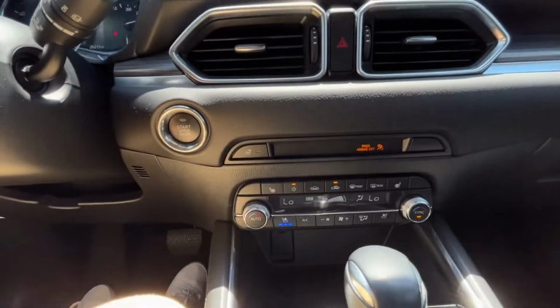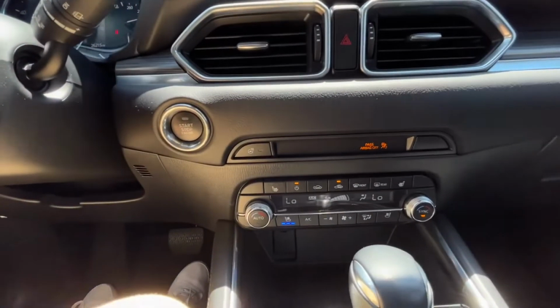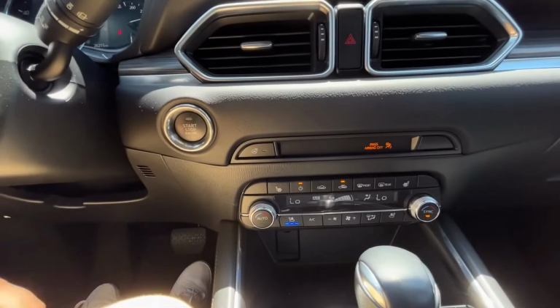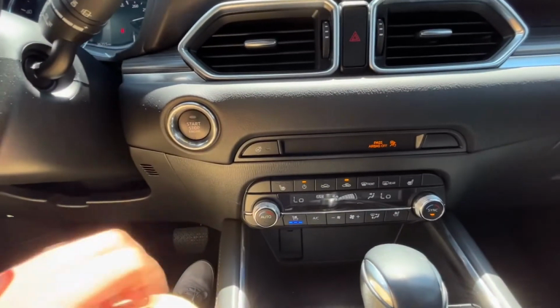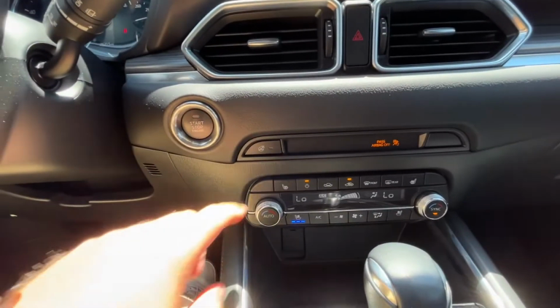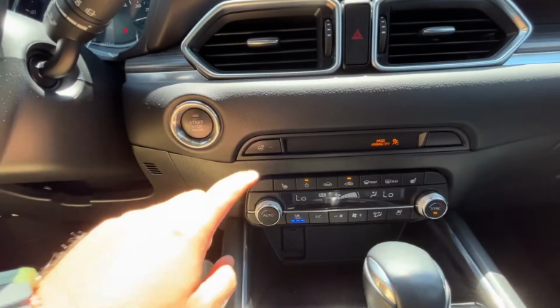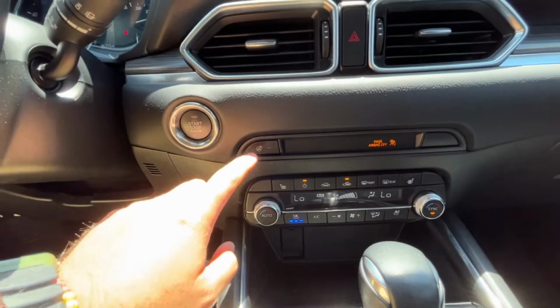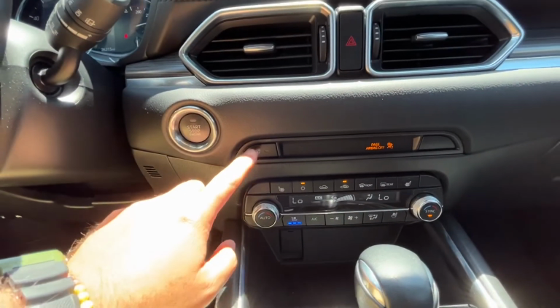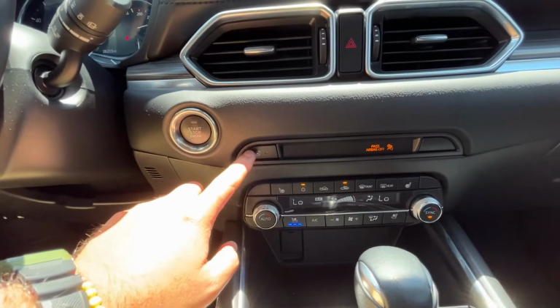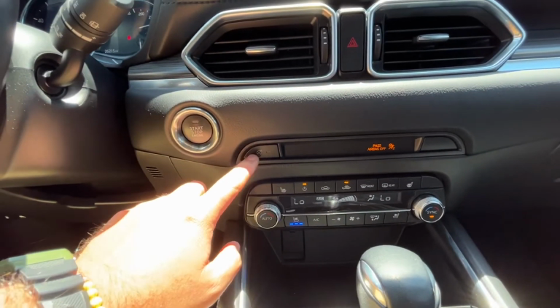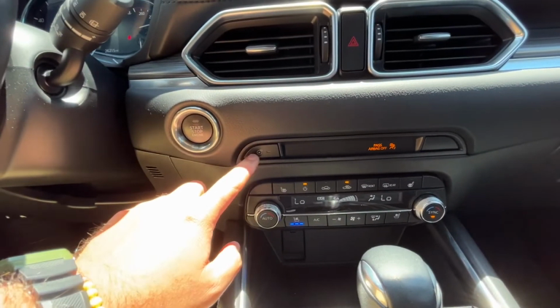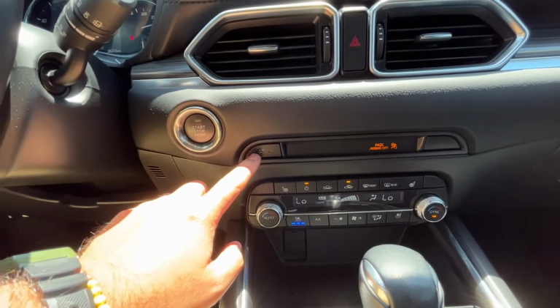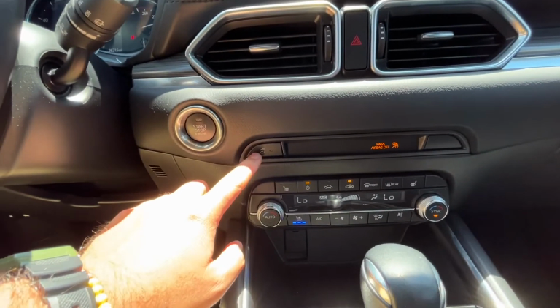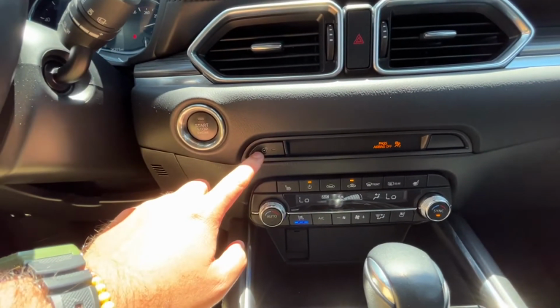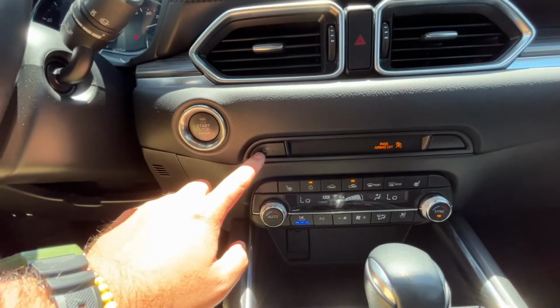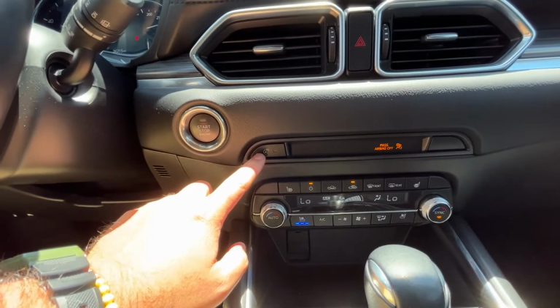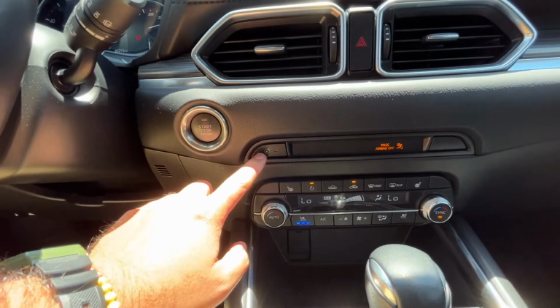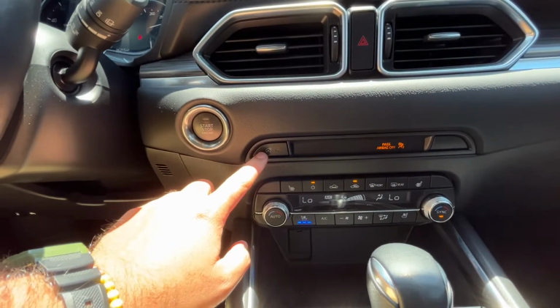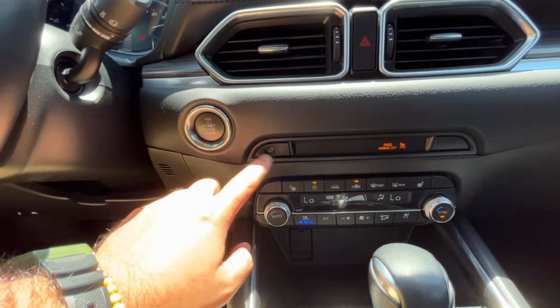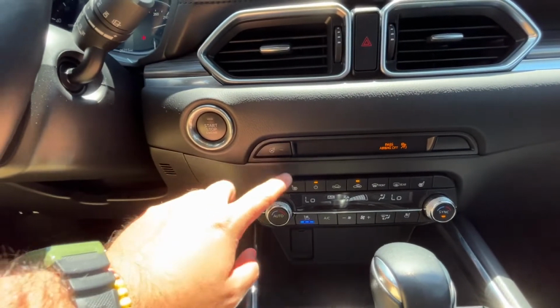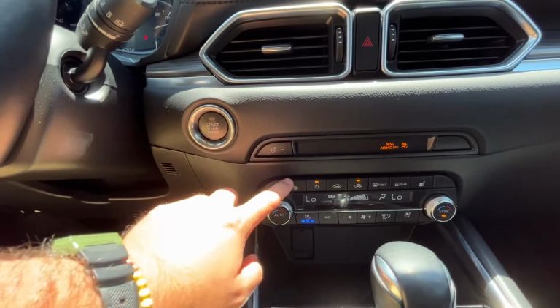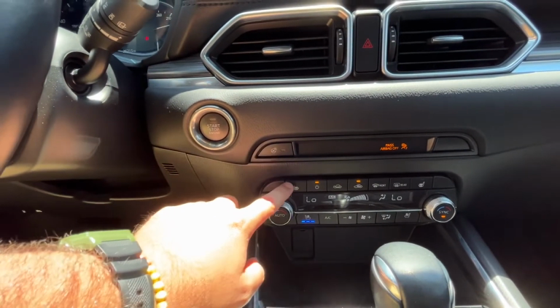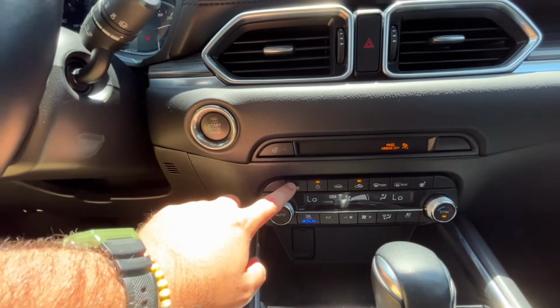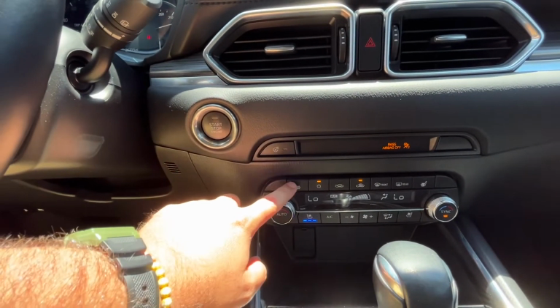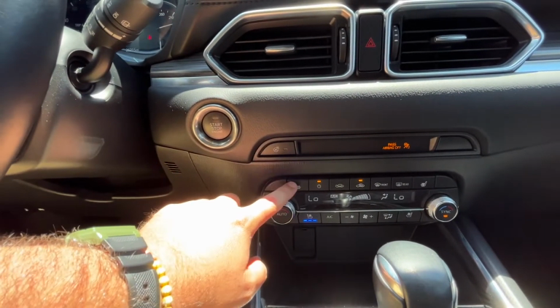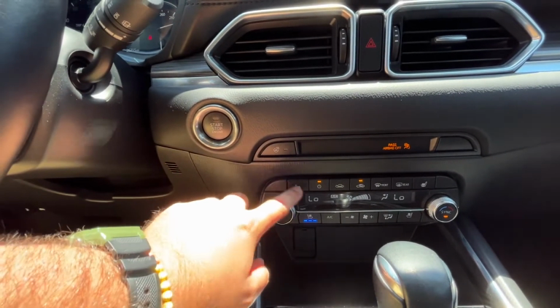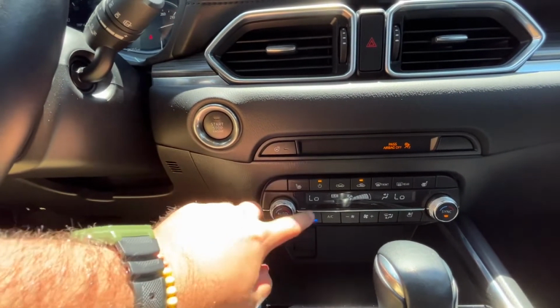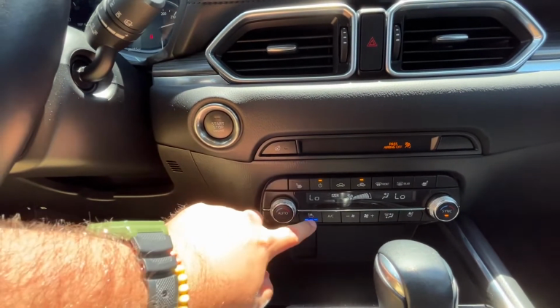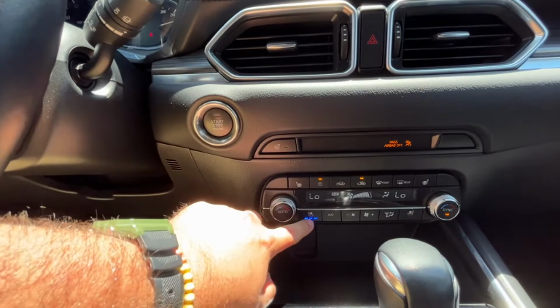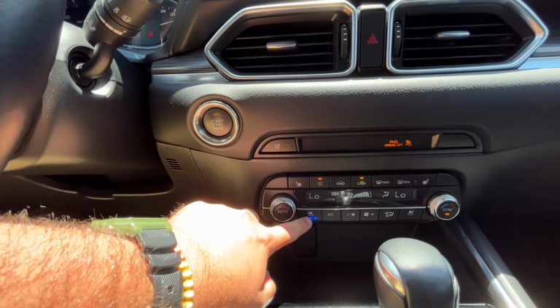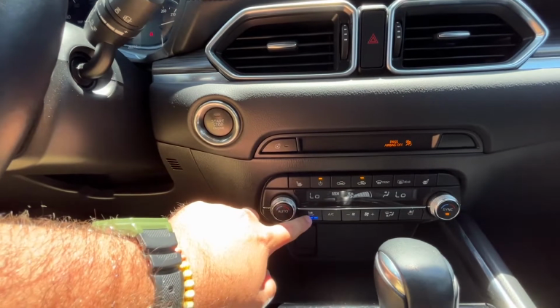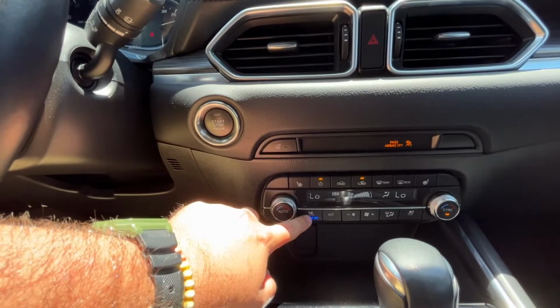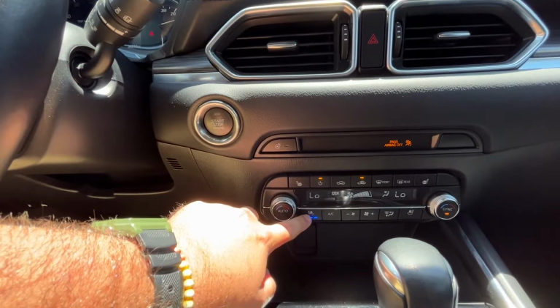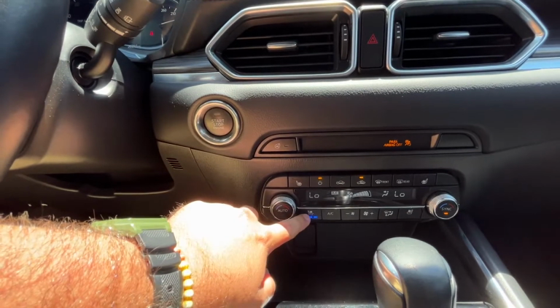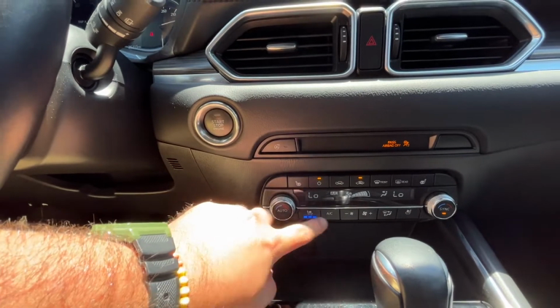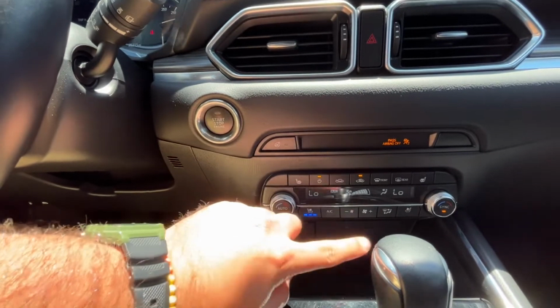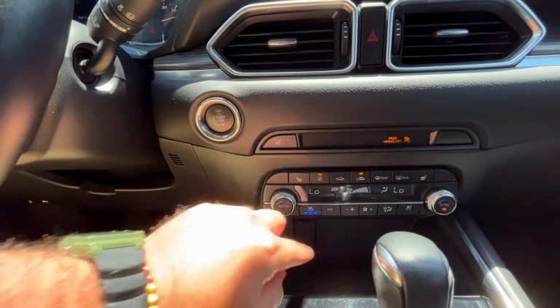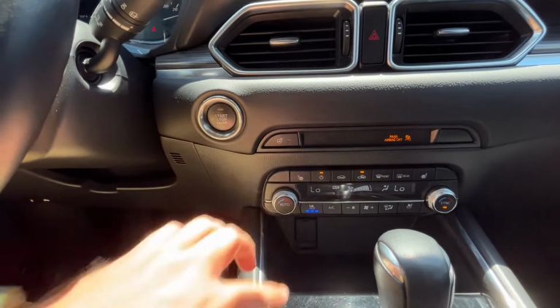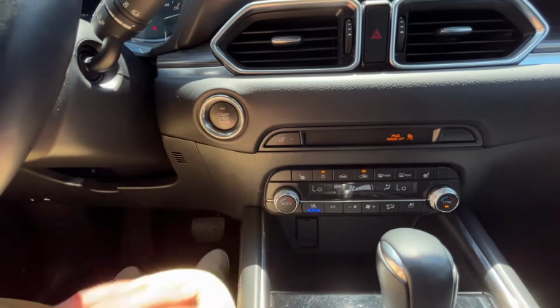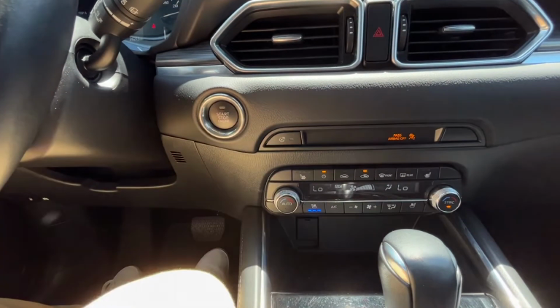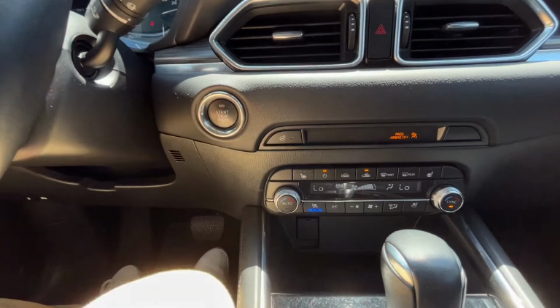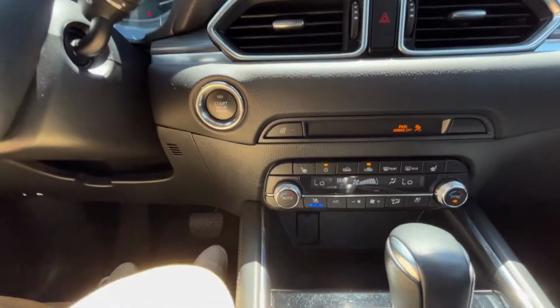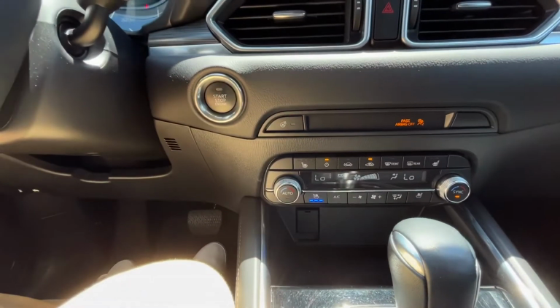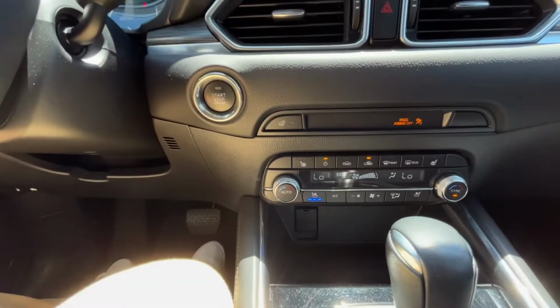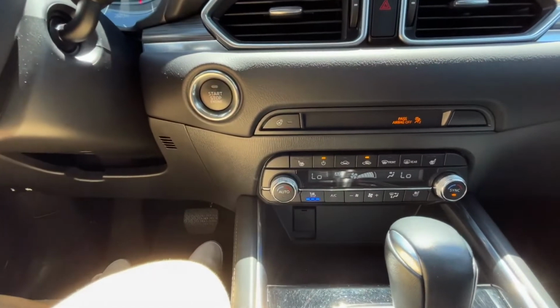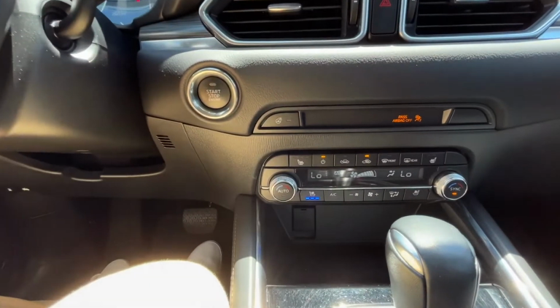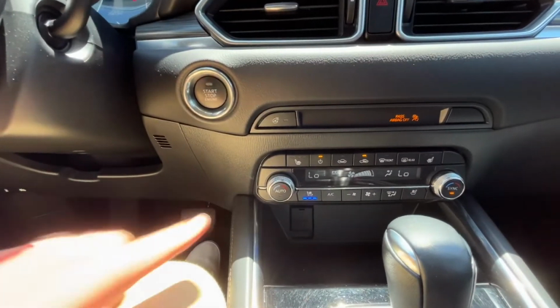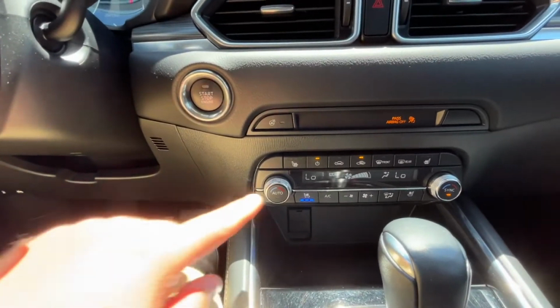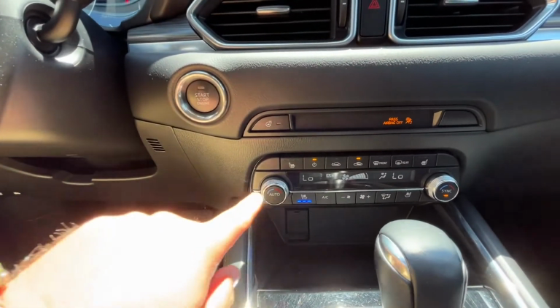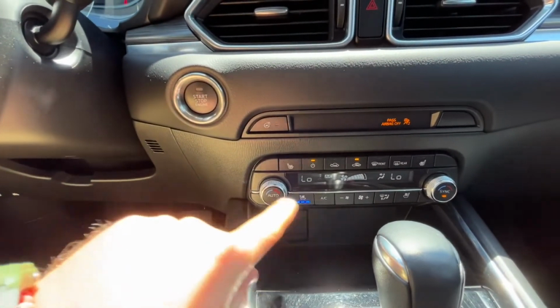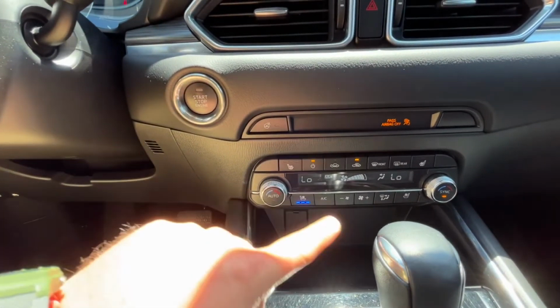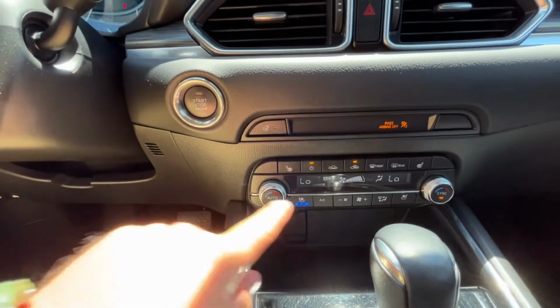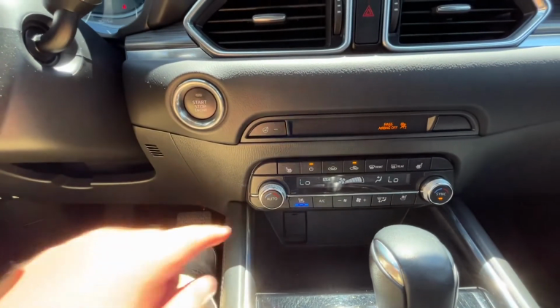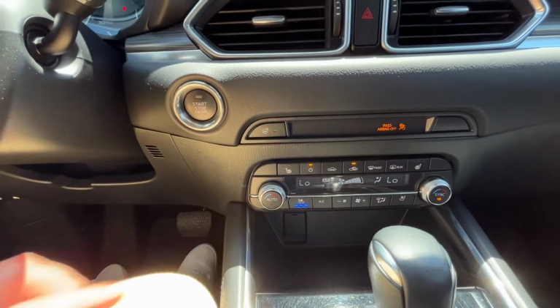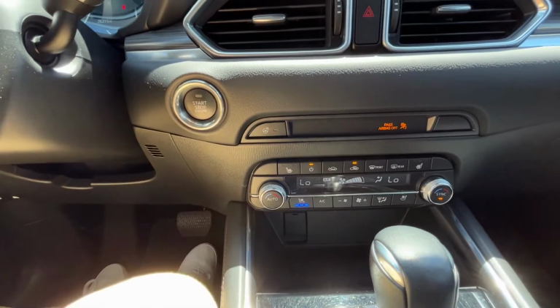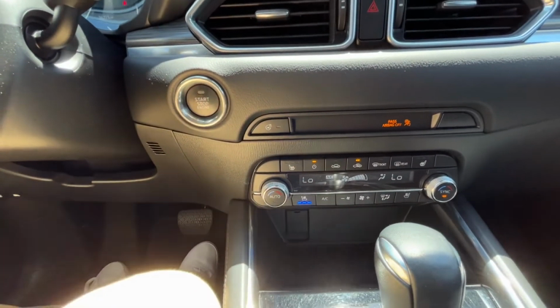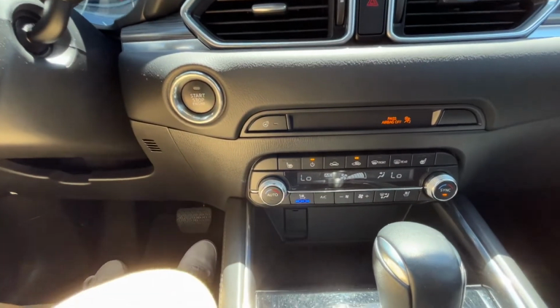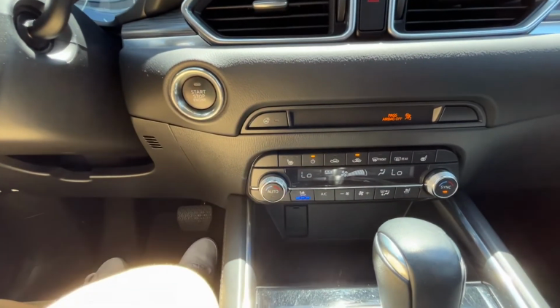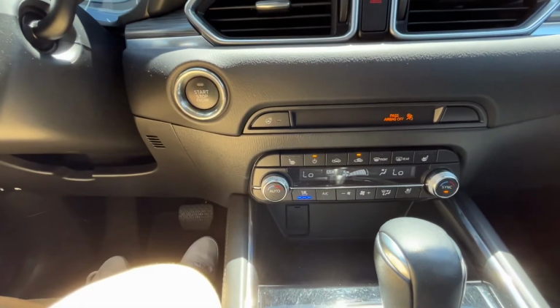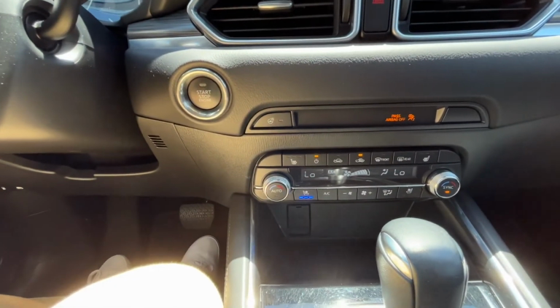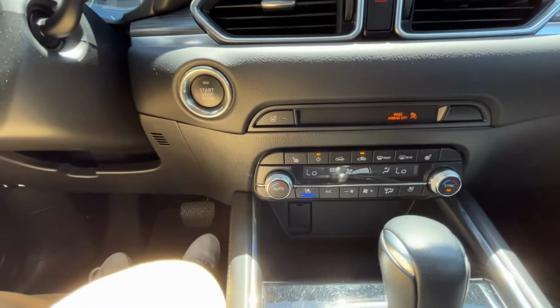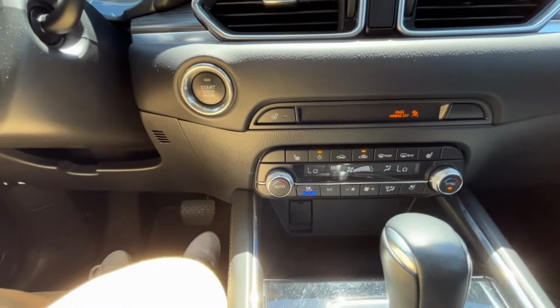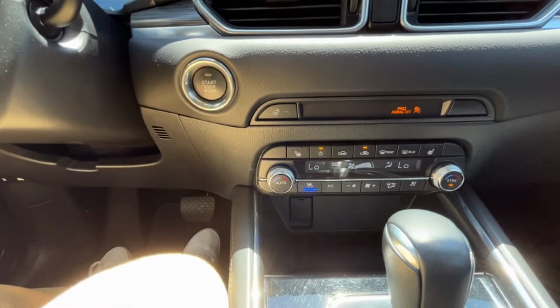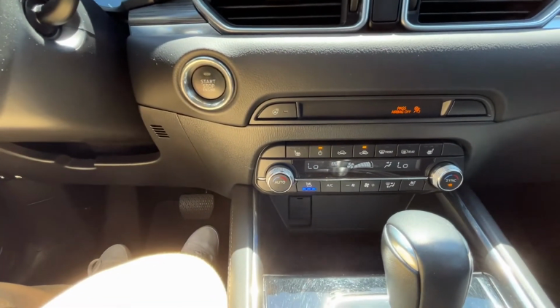Here's a look at your heated steering wheel button. Heated and cooled seats for both you and your passenger, and dual climate control as well.